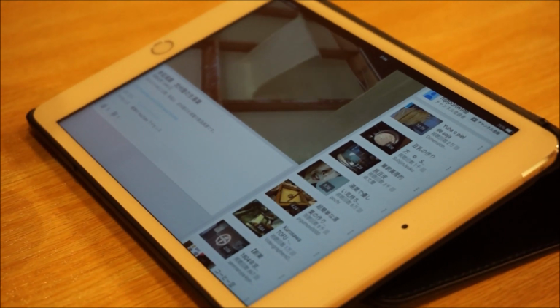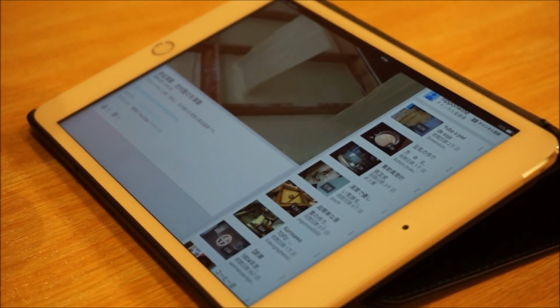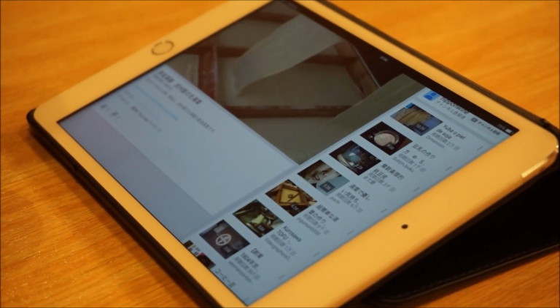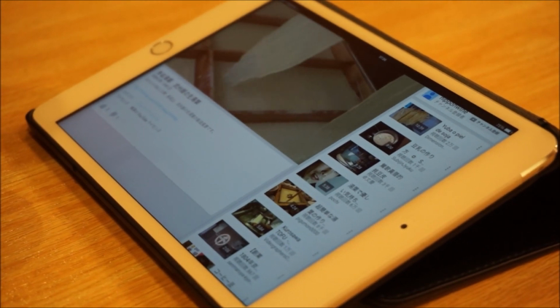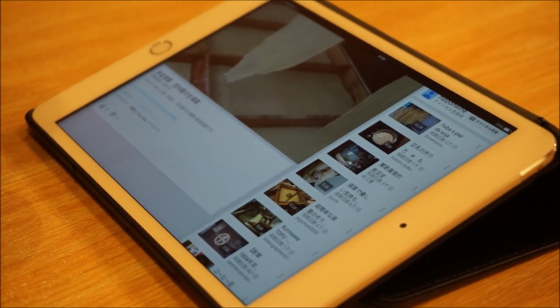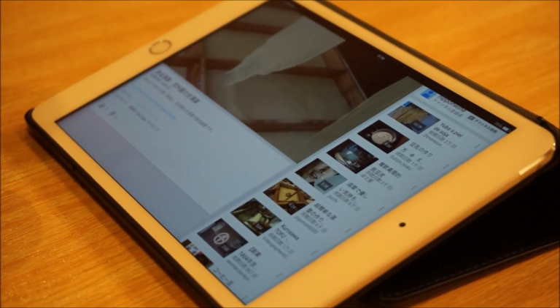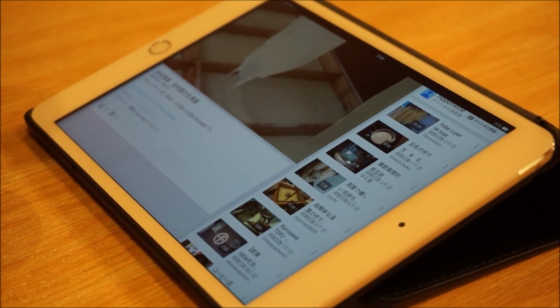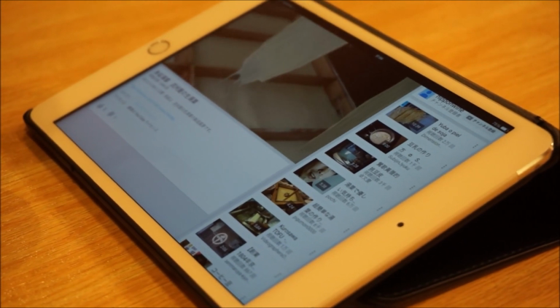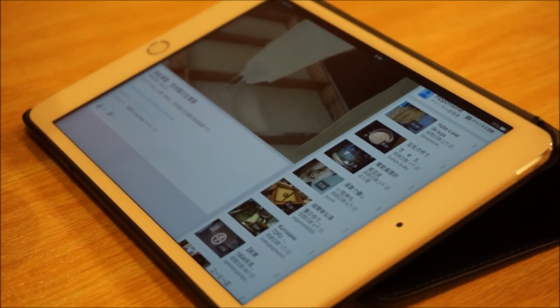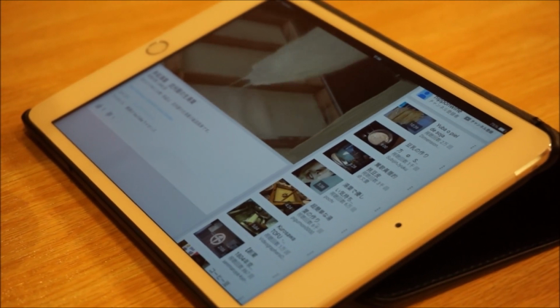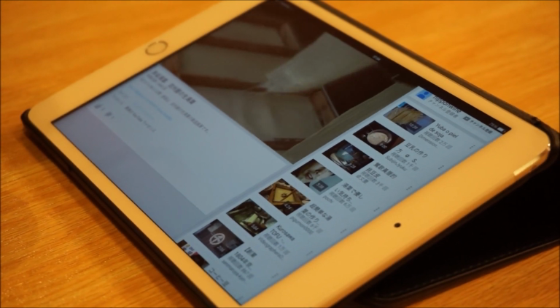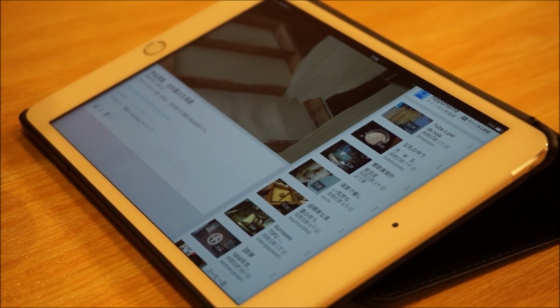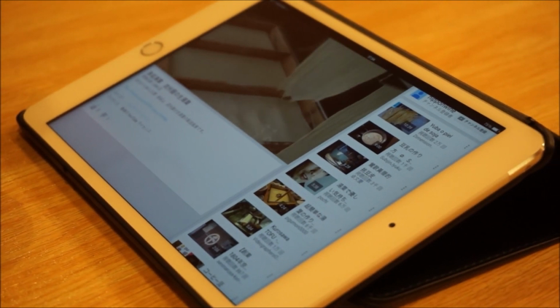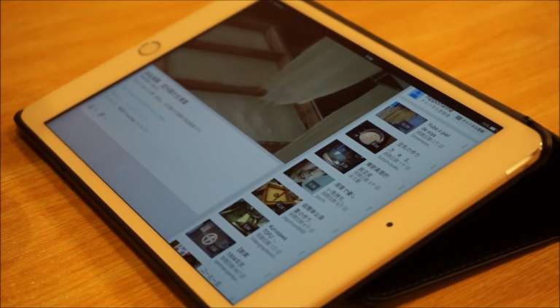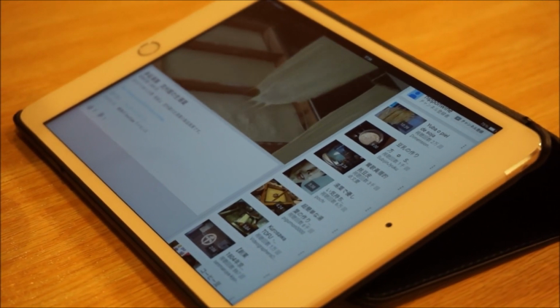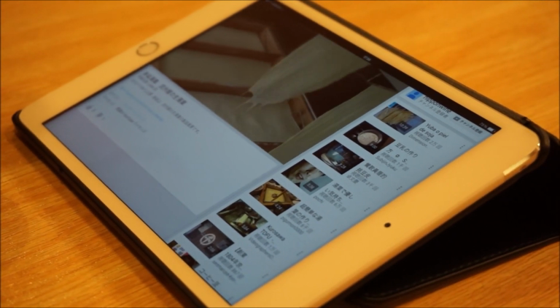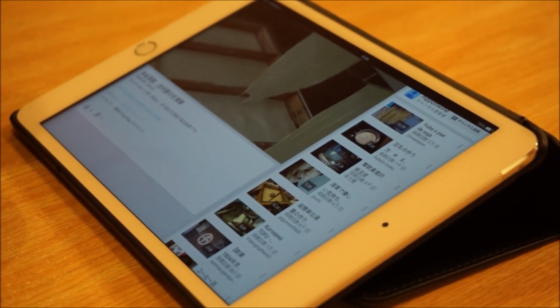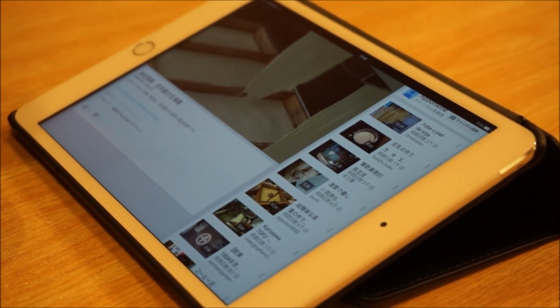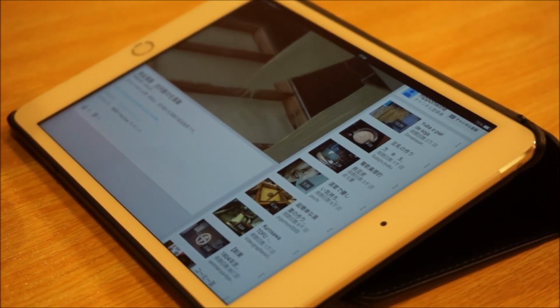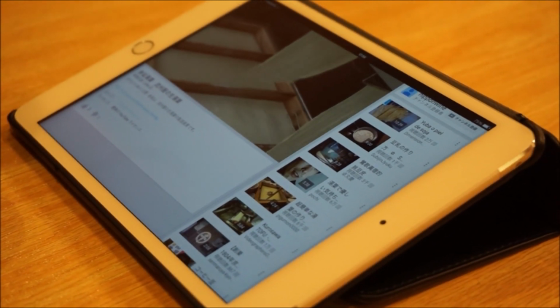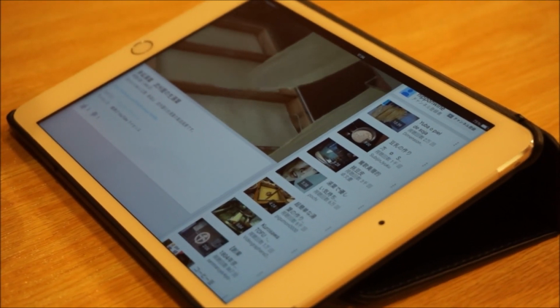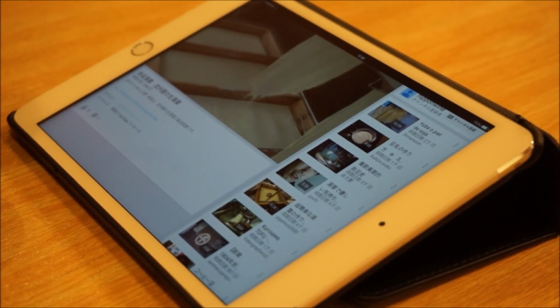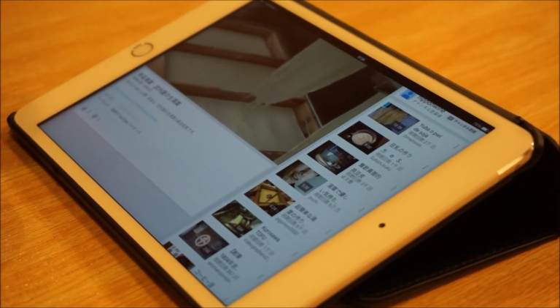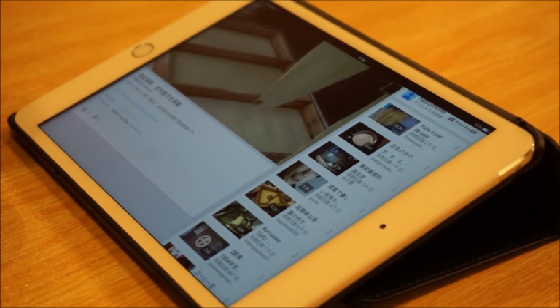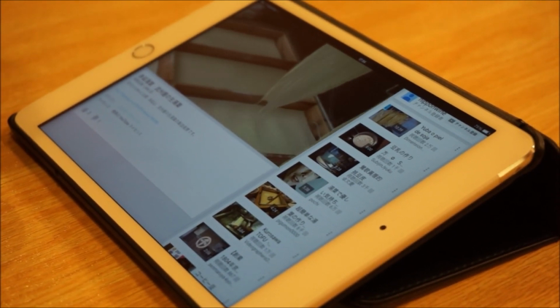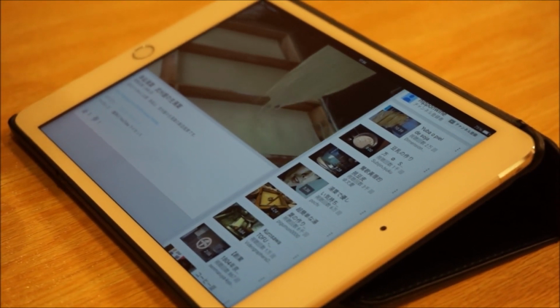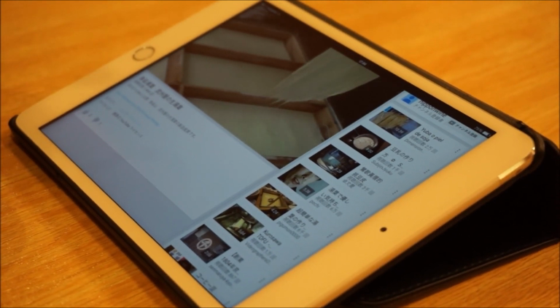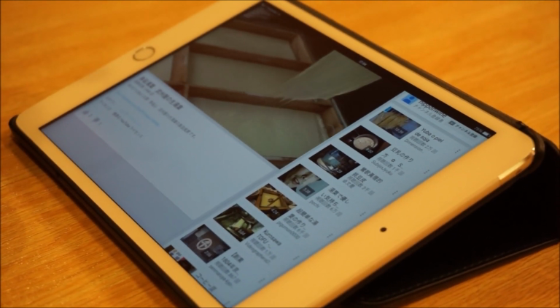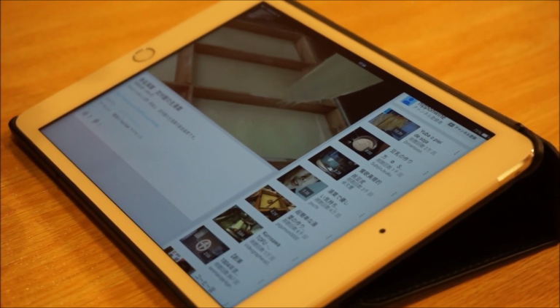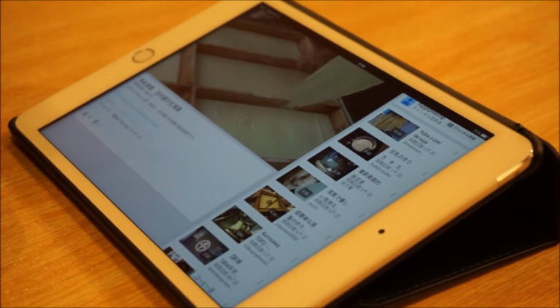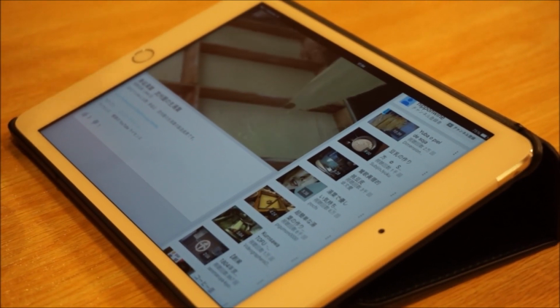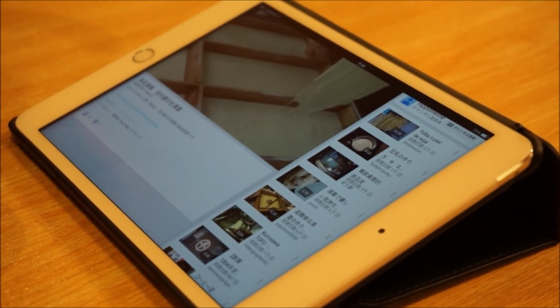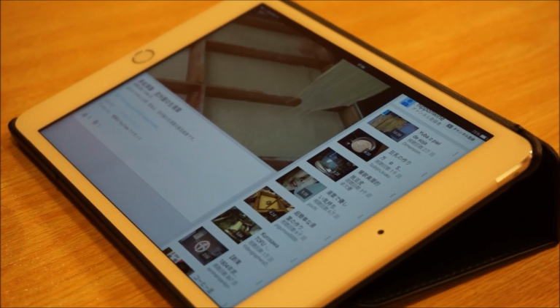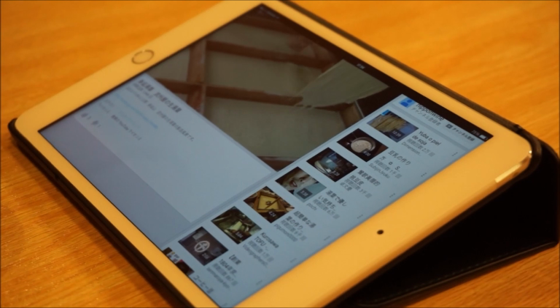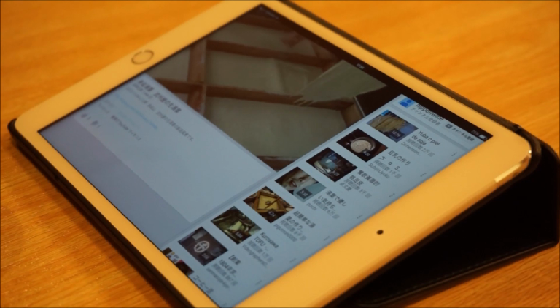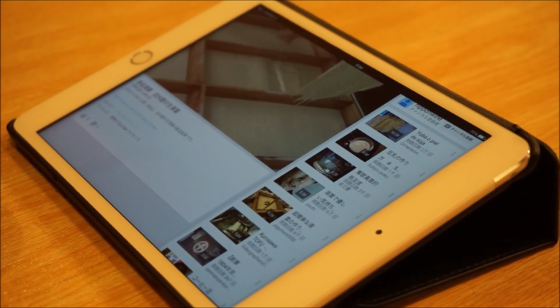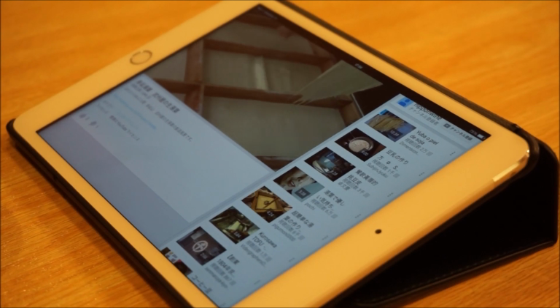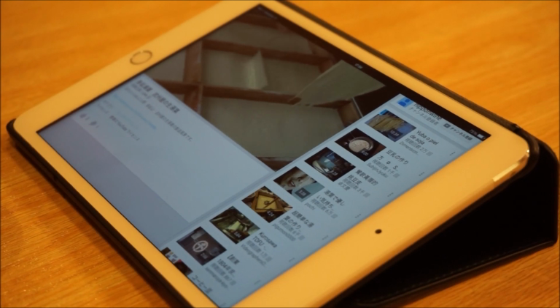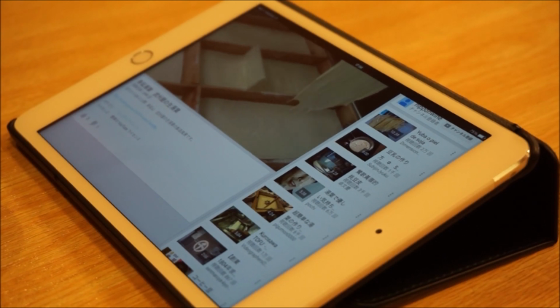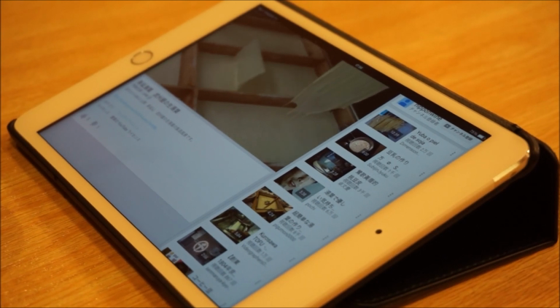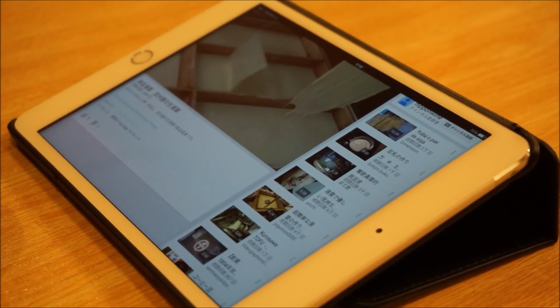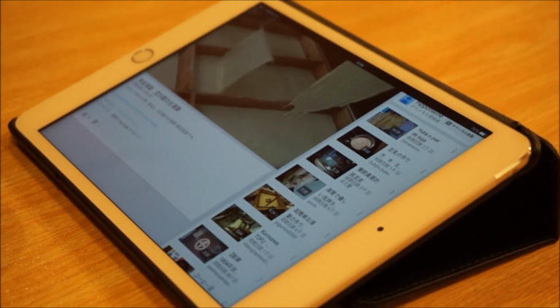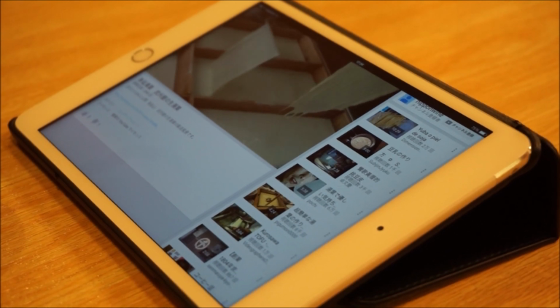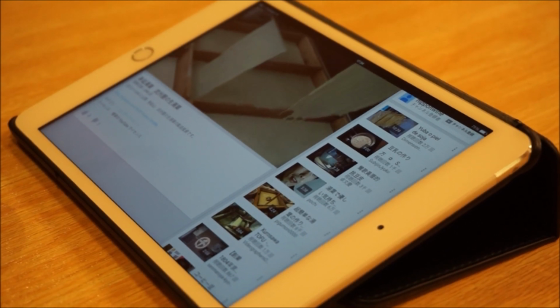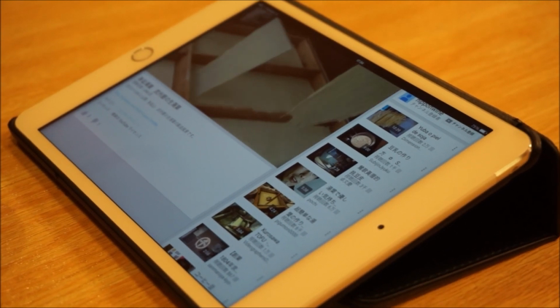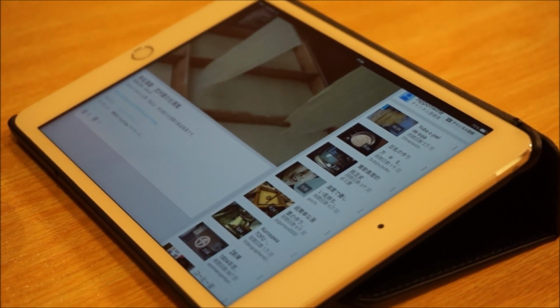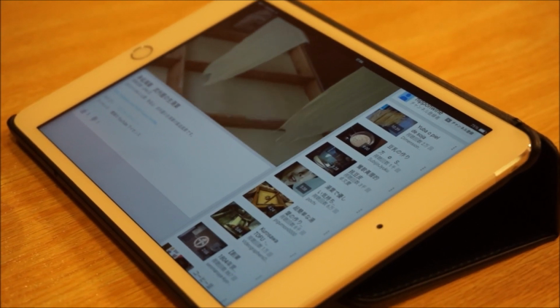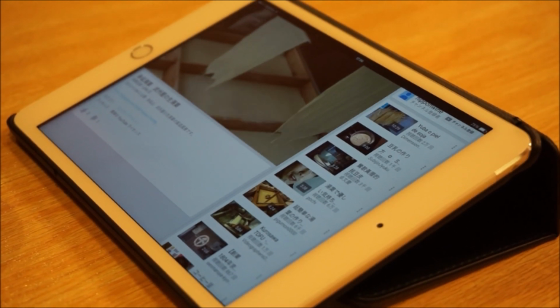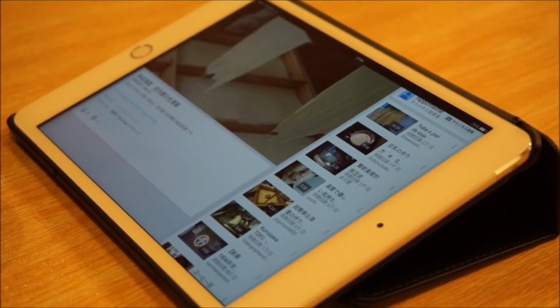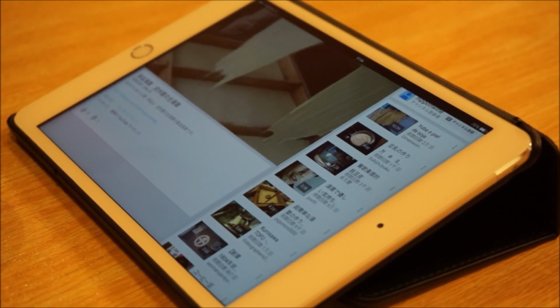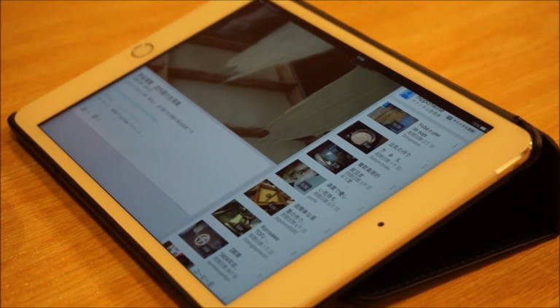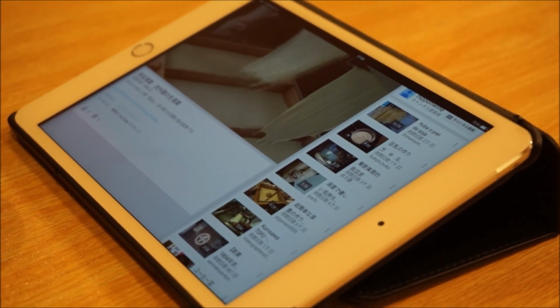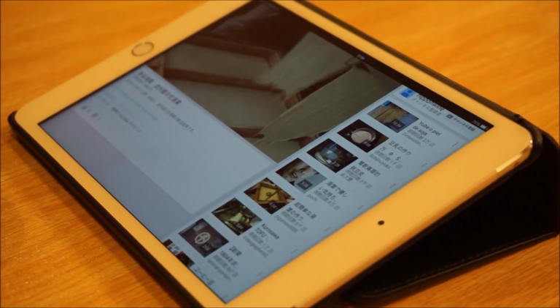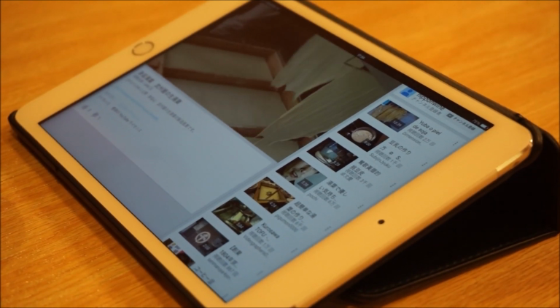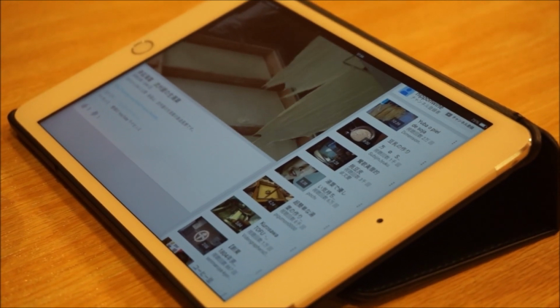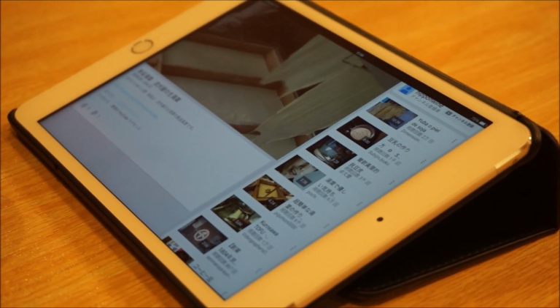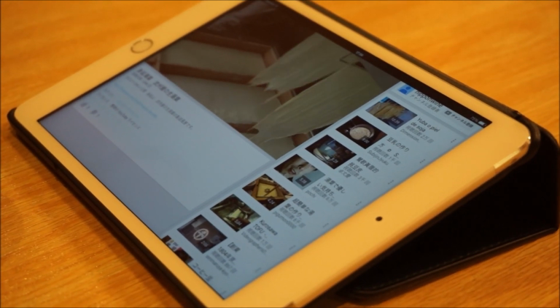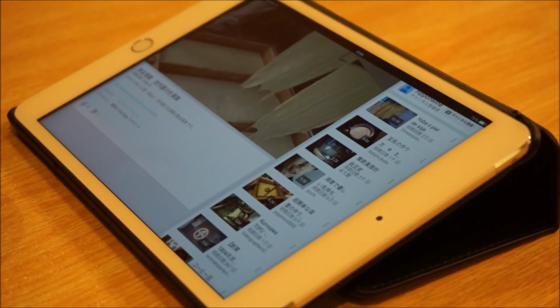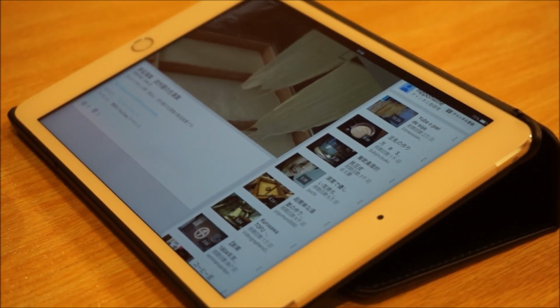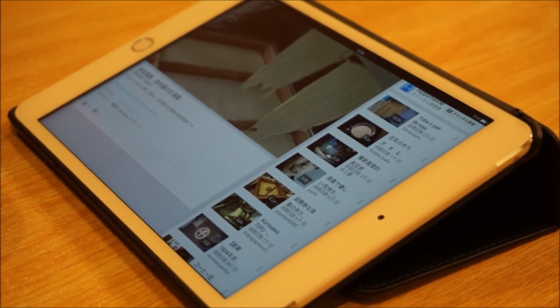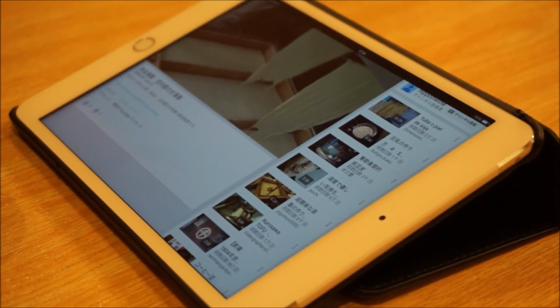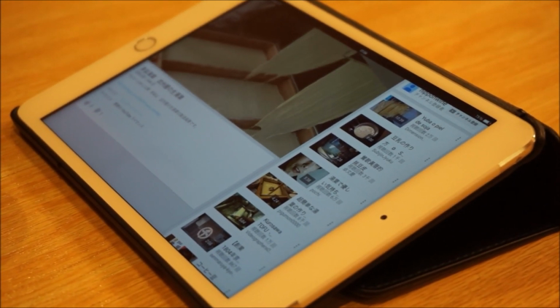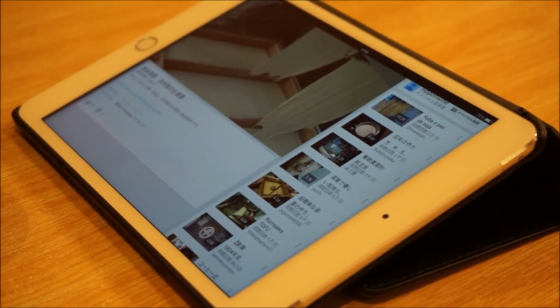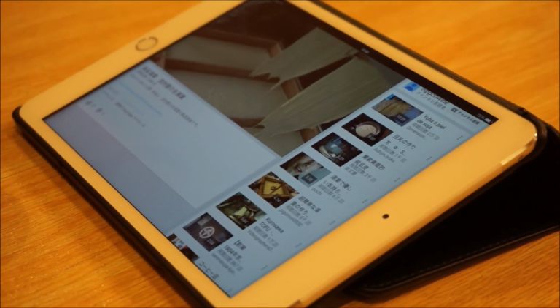The owner of the restaurant saw us making a video and brought out an iPad to explain the restaurant's special way of making the yuba tofu skins.